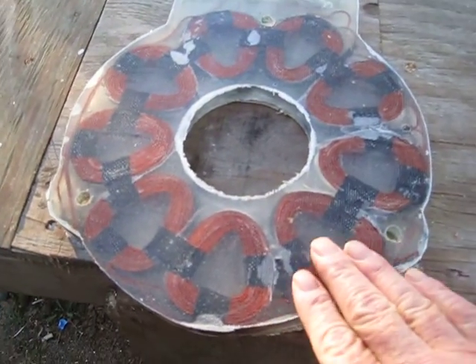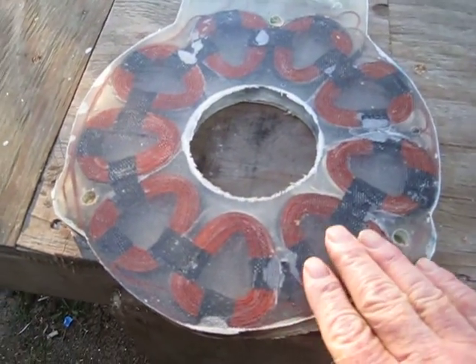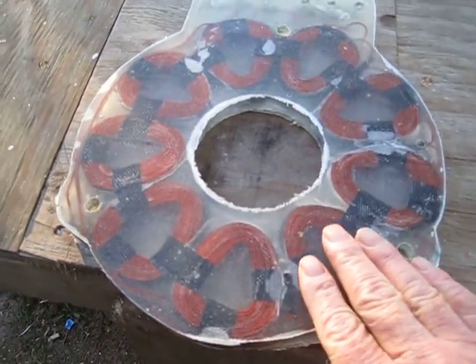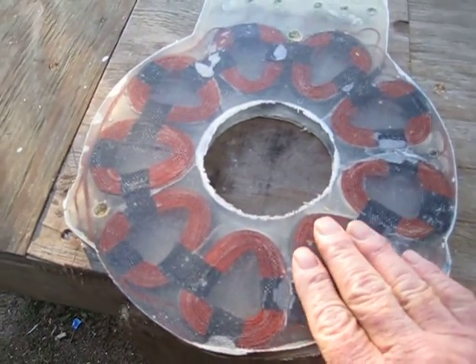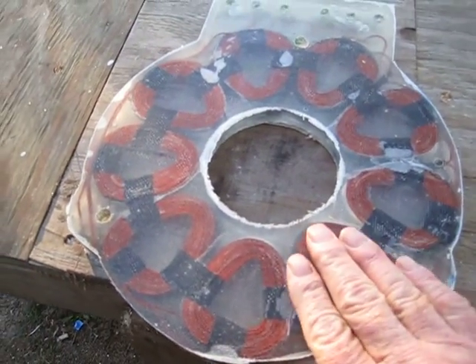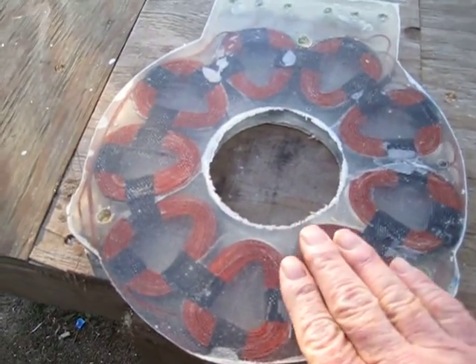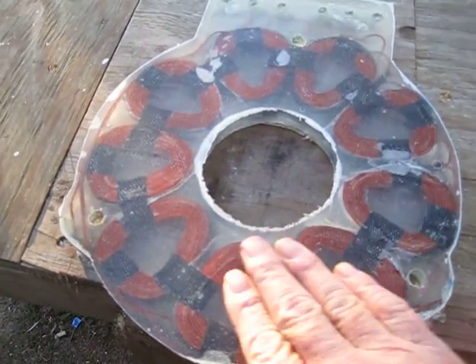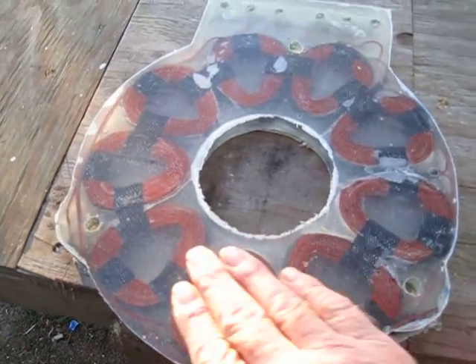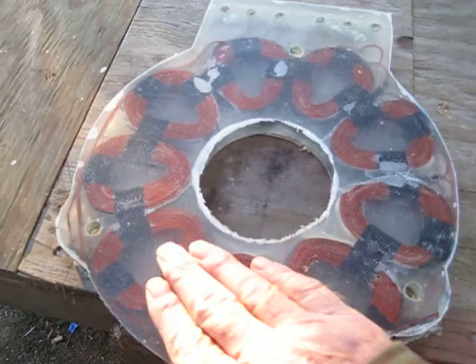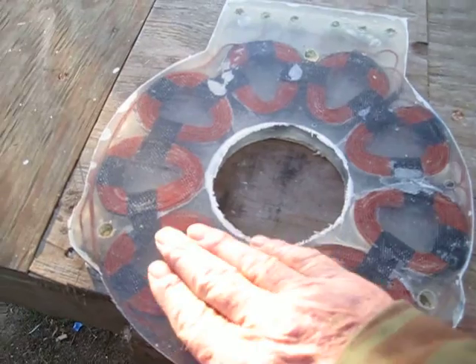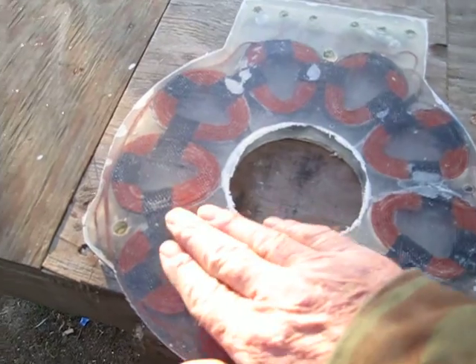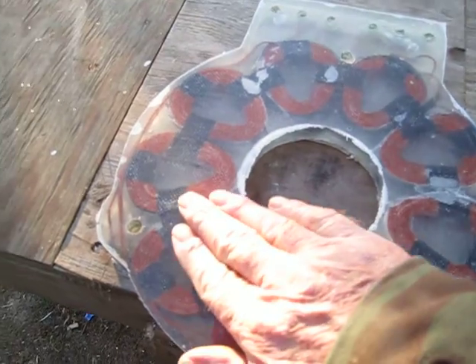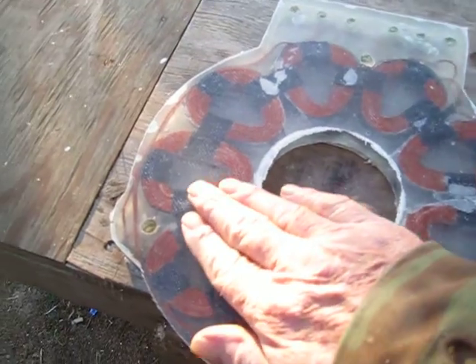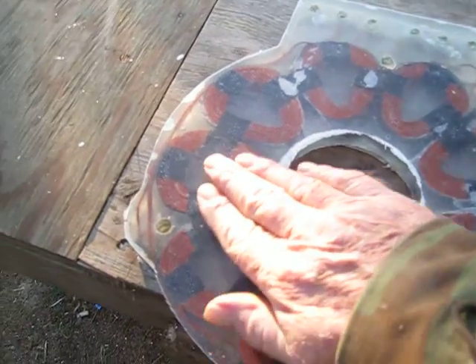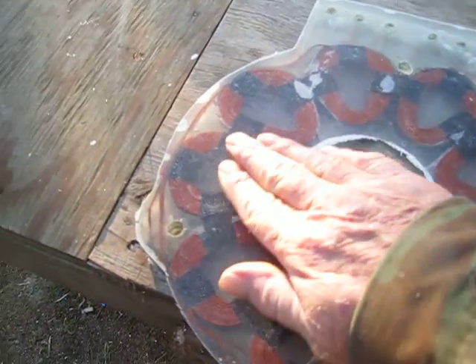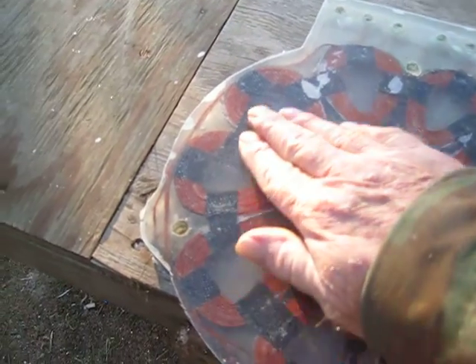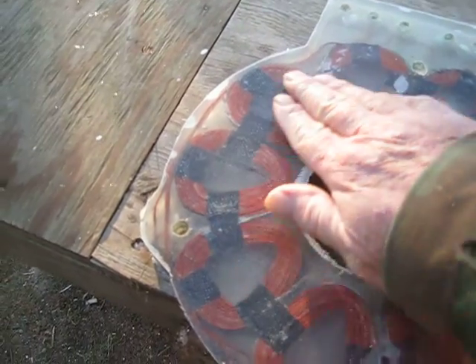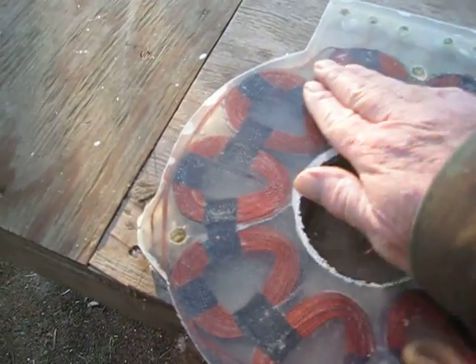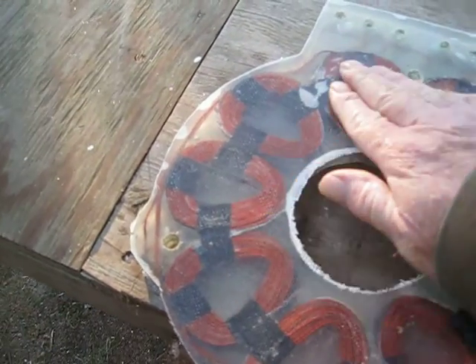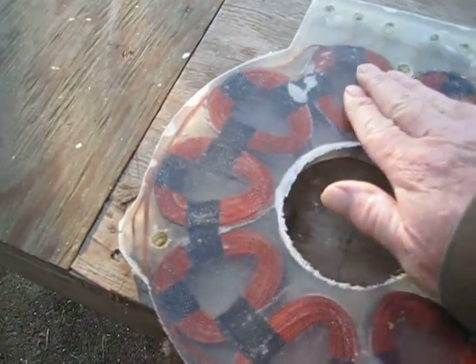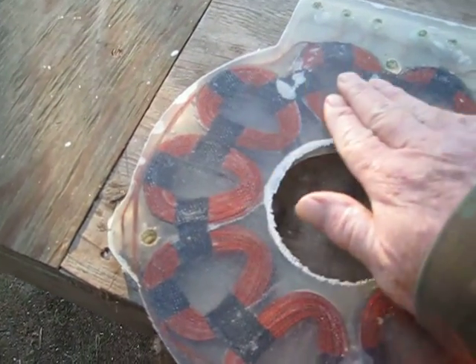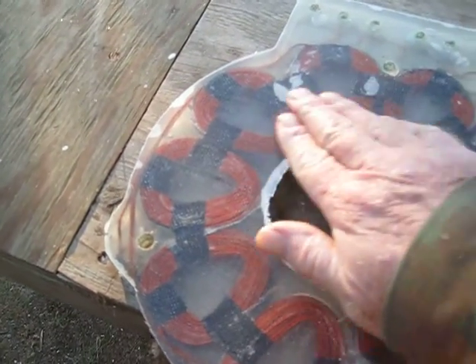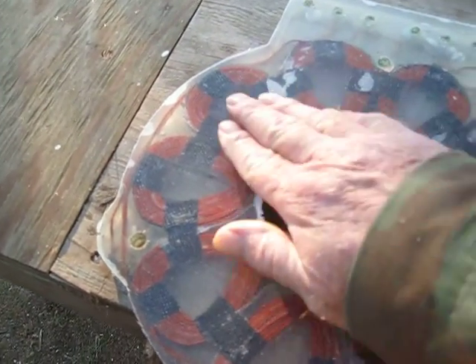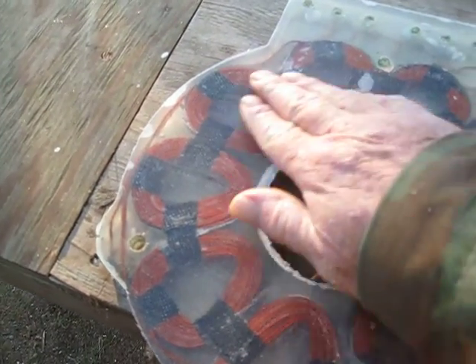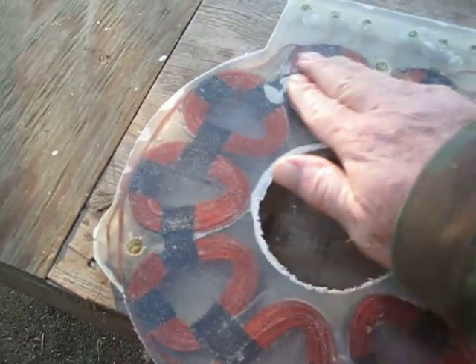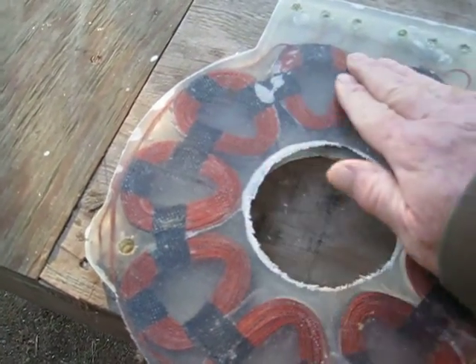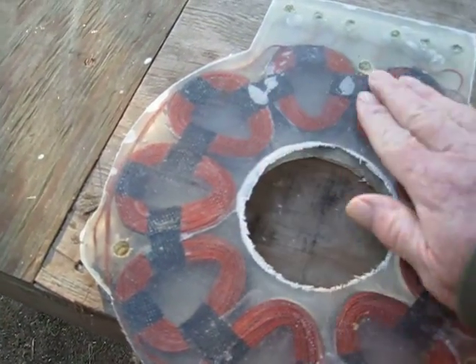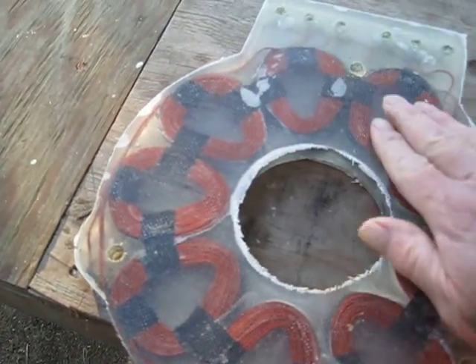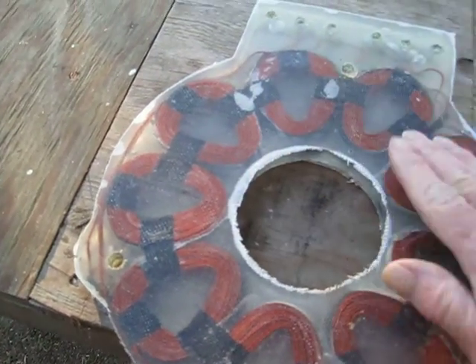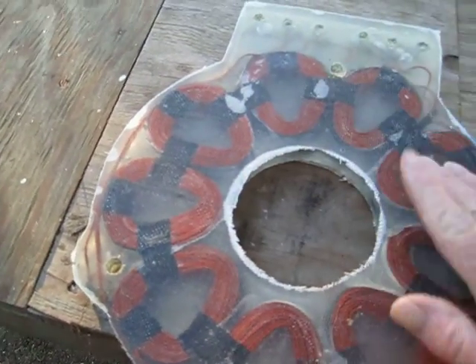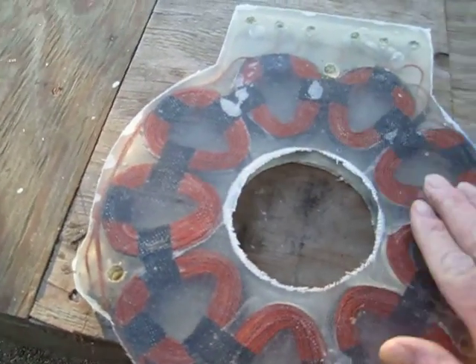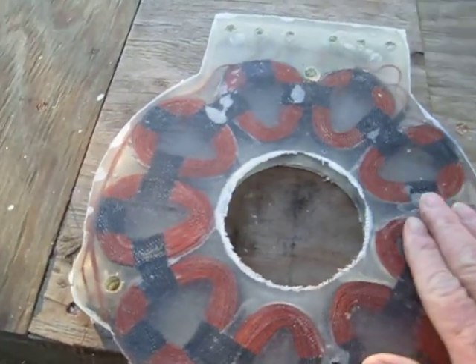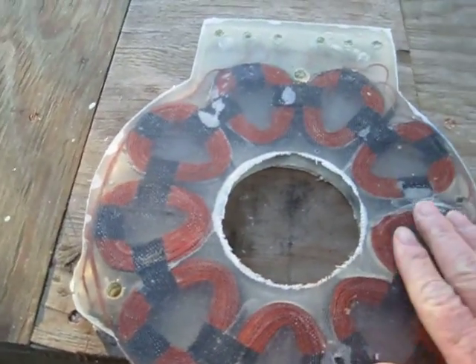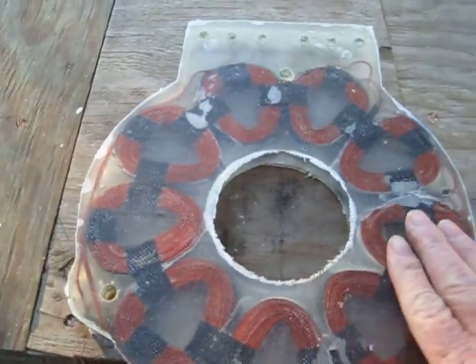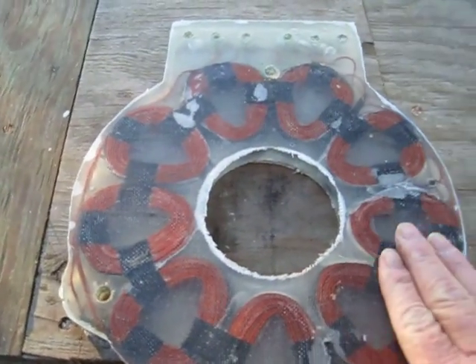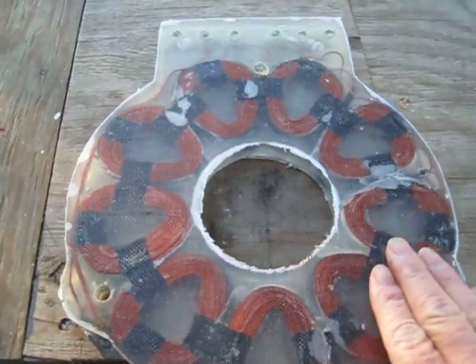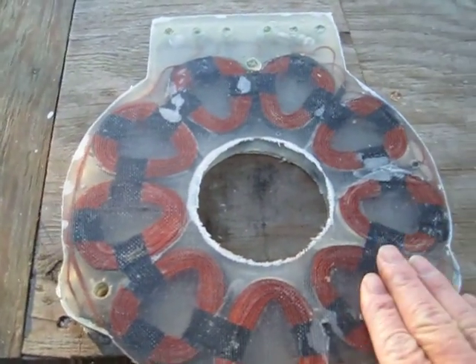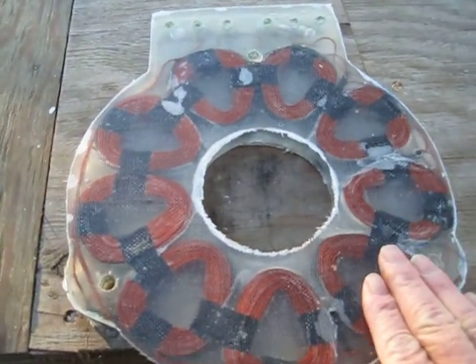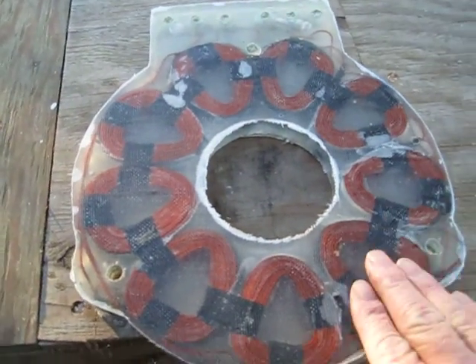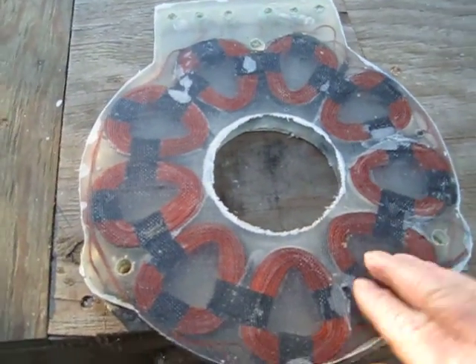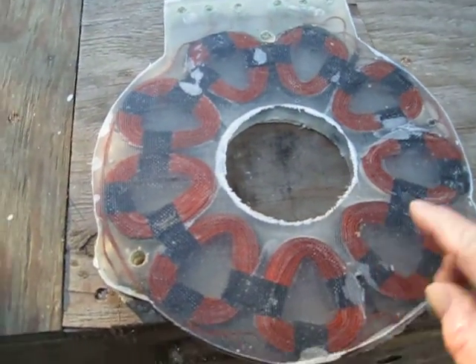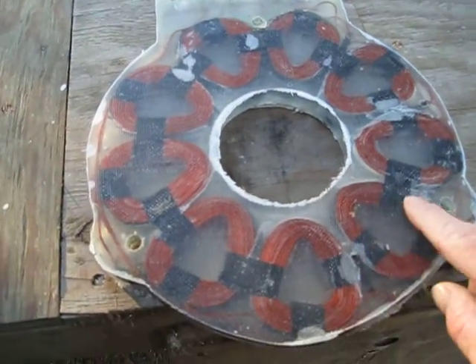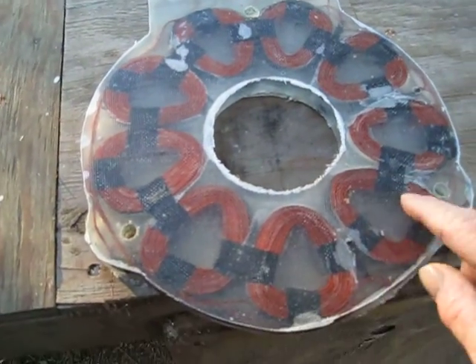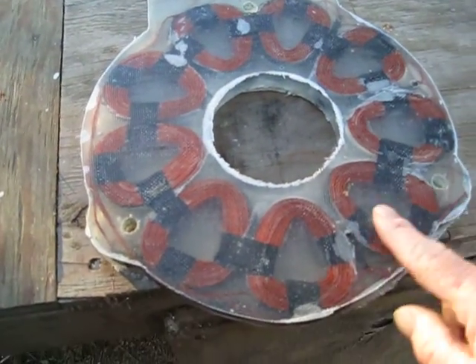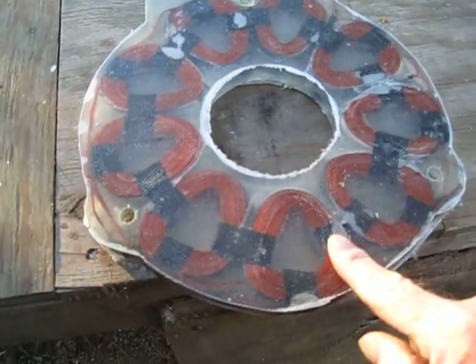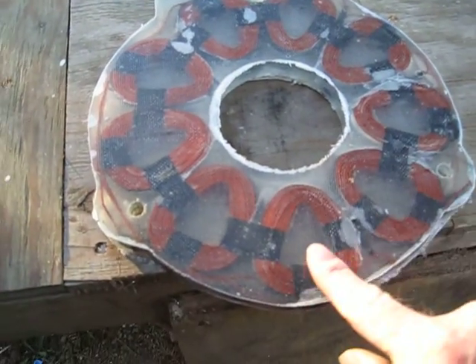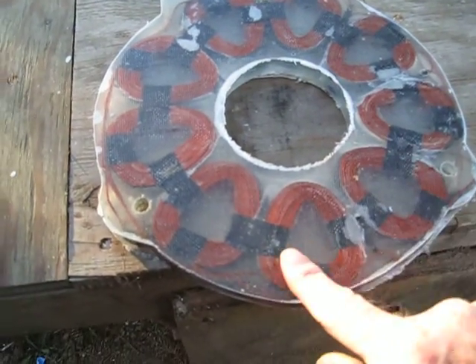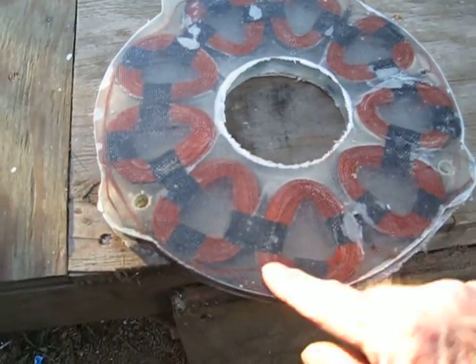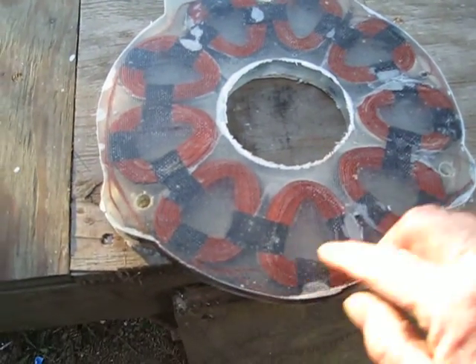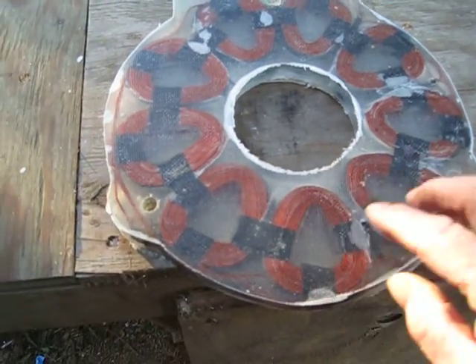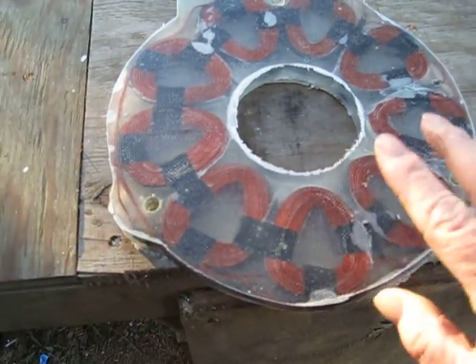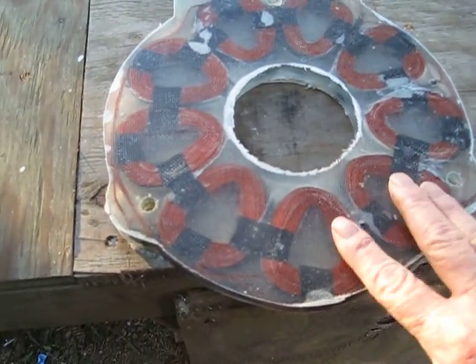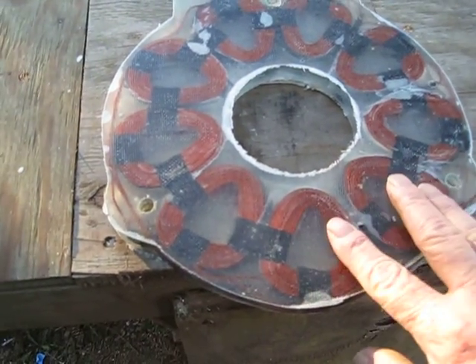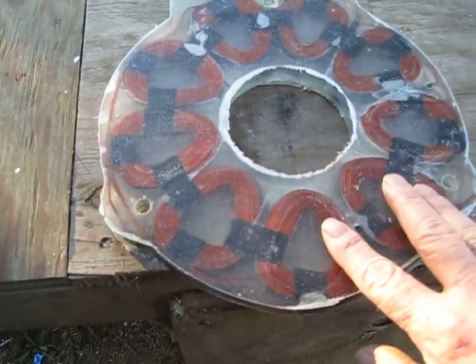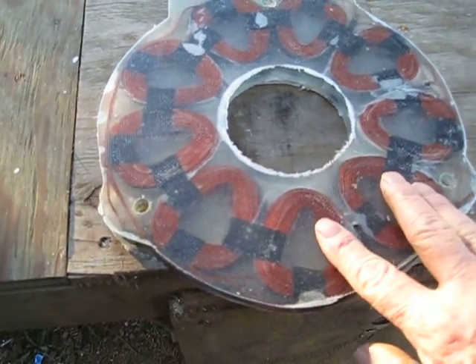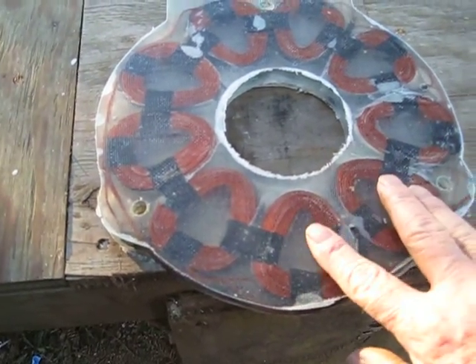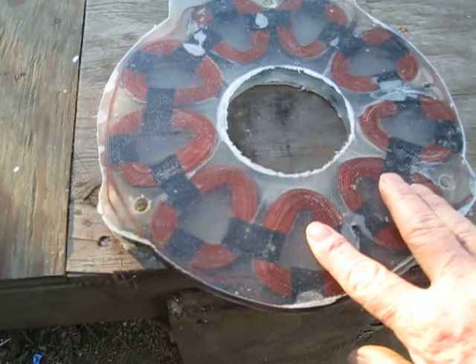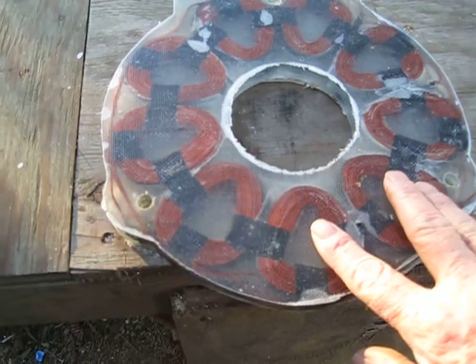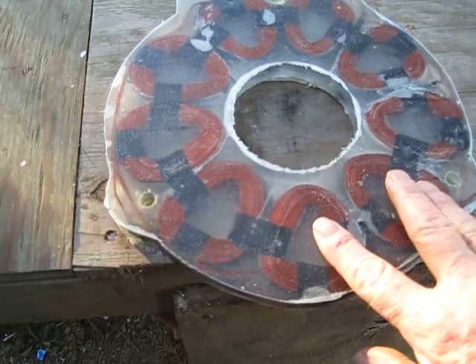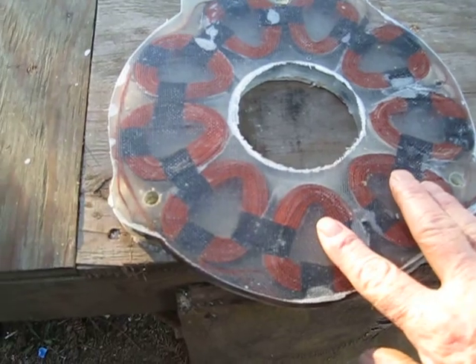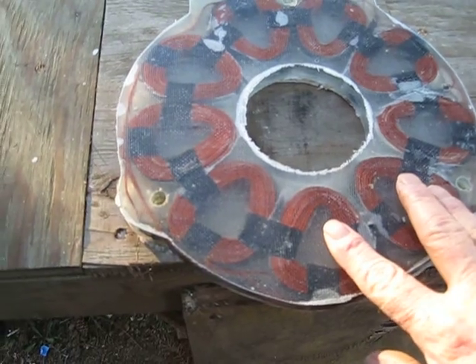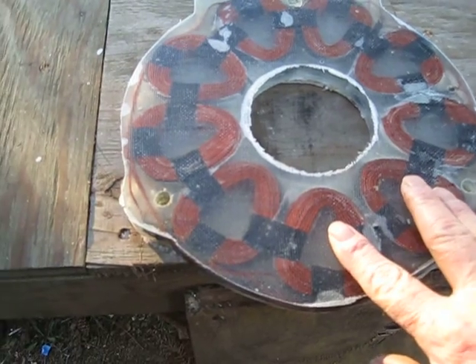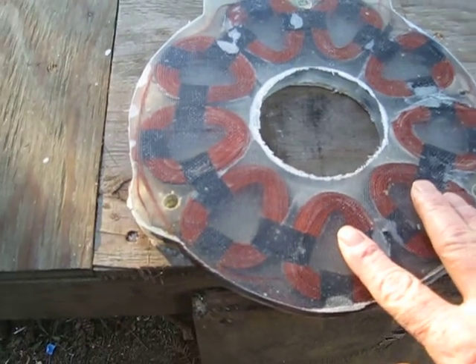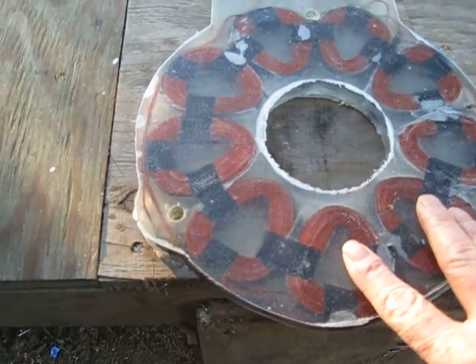Anyway, the stator came out pretty good — it's not too bad. We've got nine coils in it, 100 wraps on each coil, and we've got three per phase.